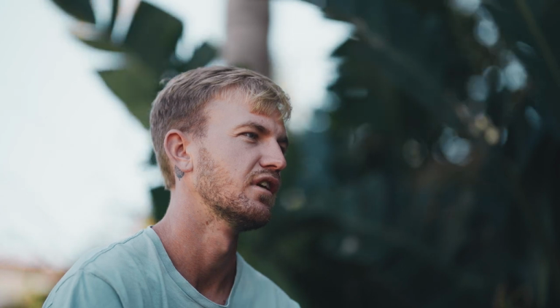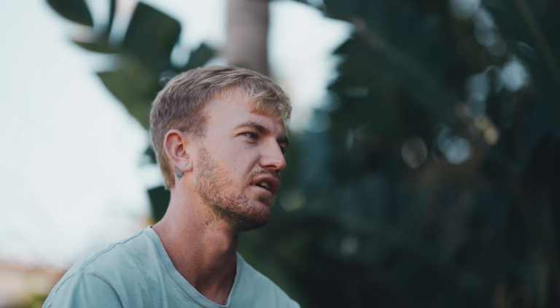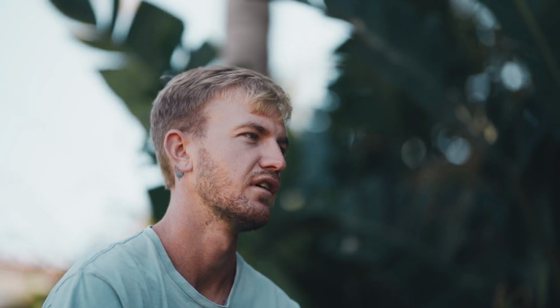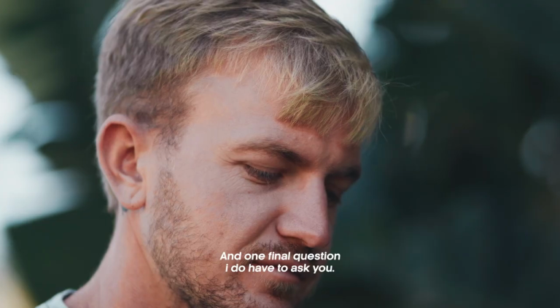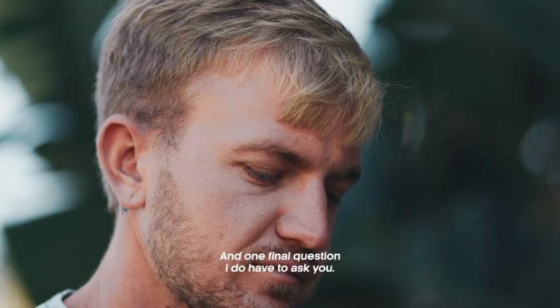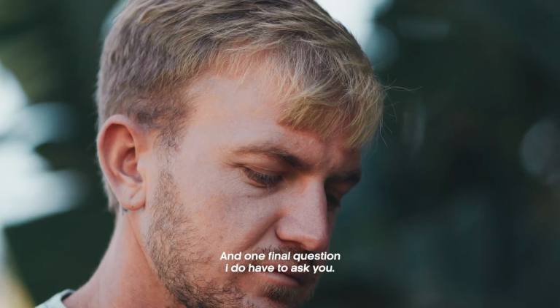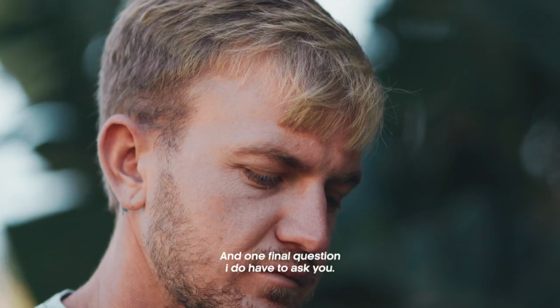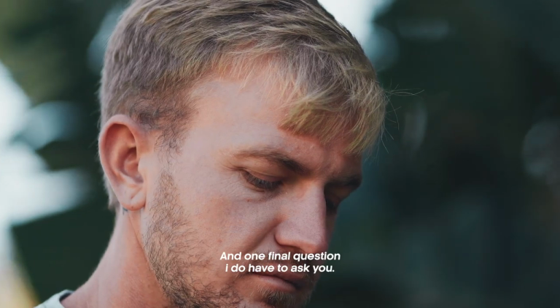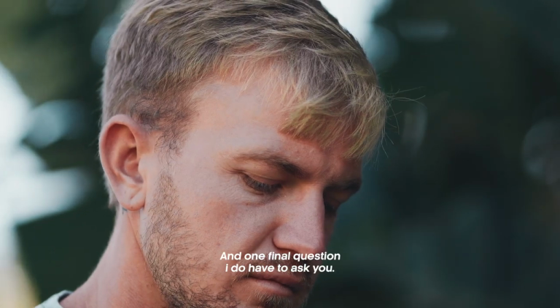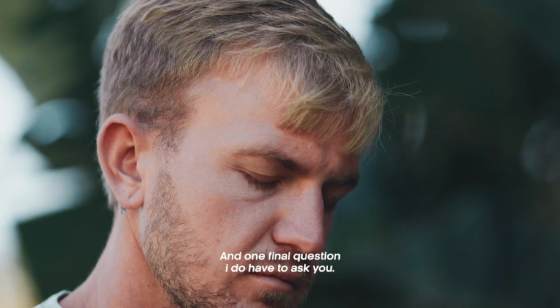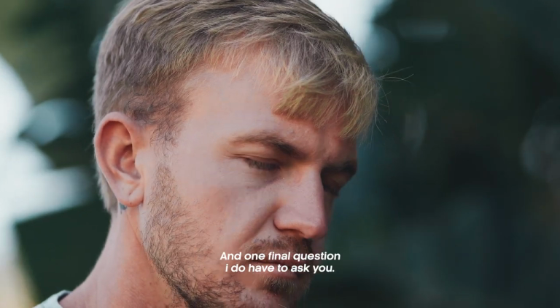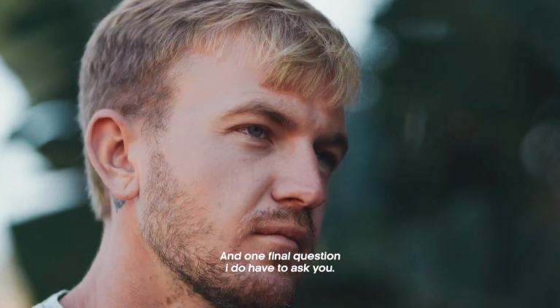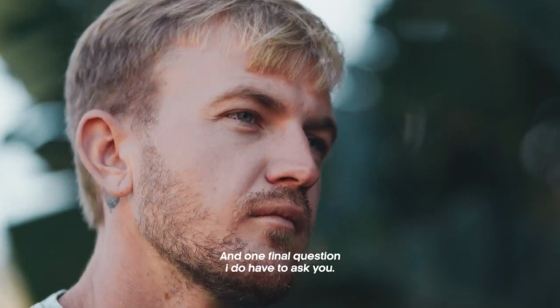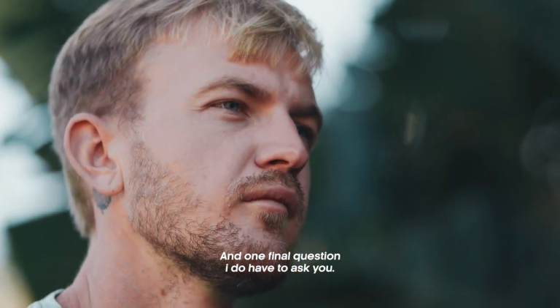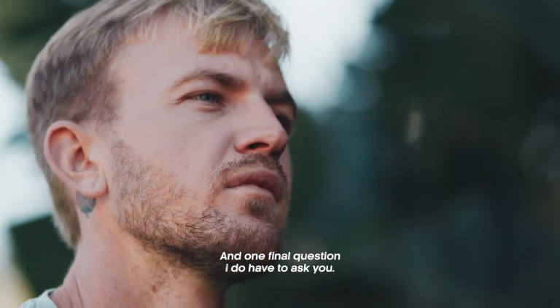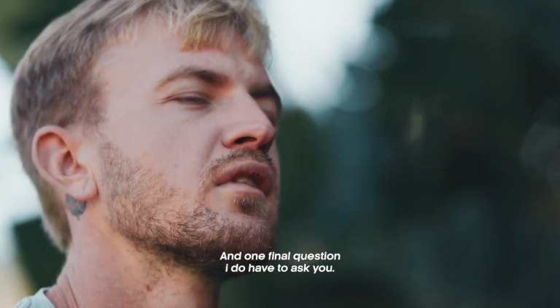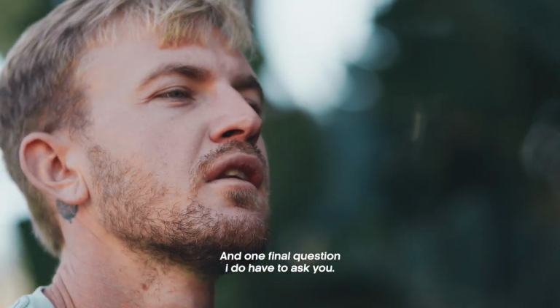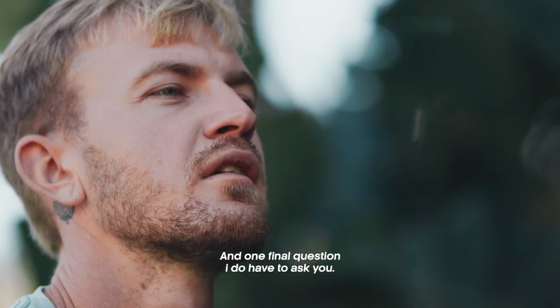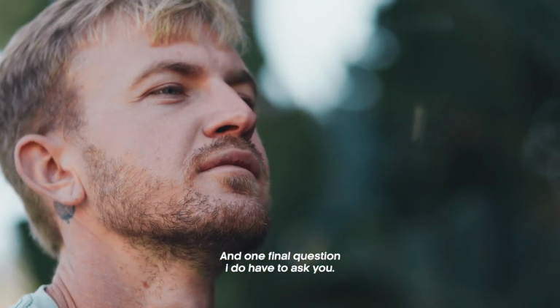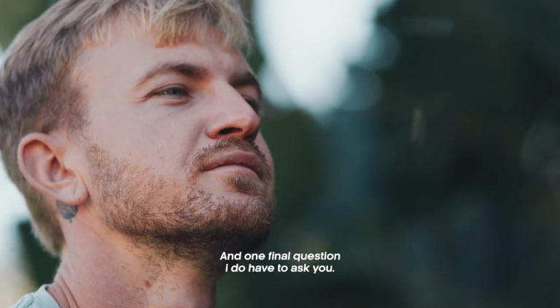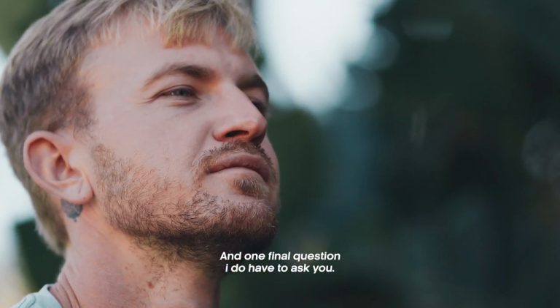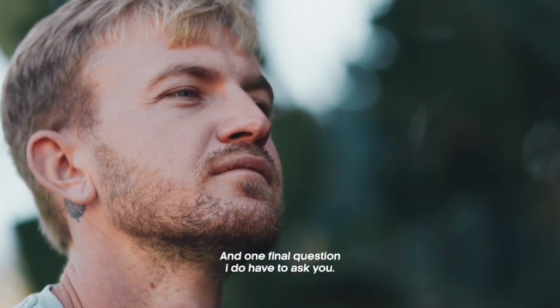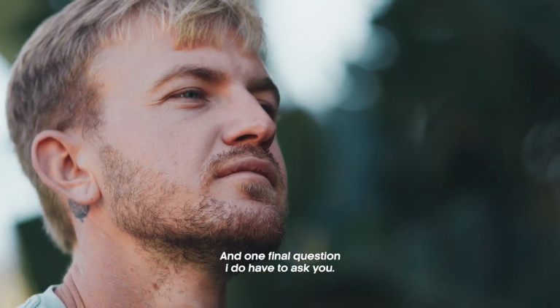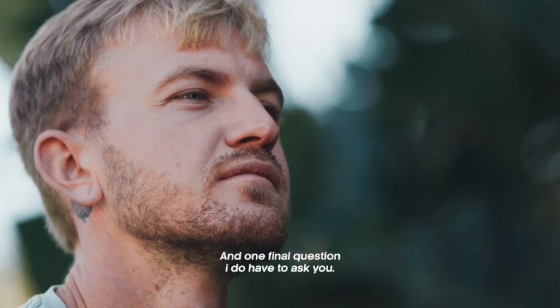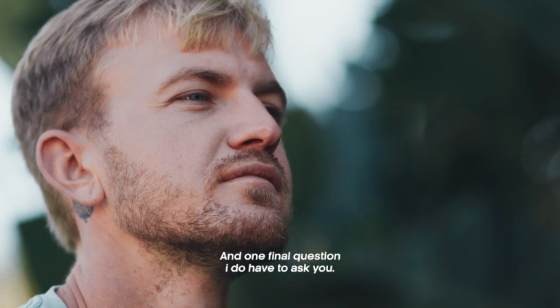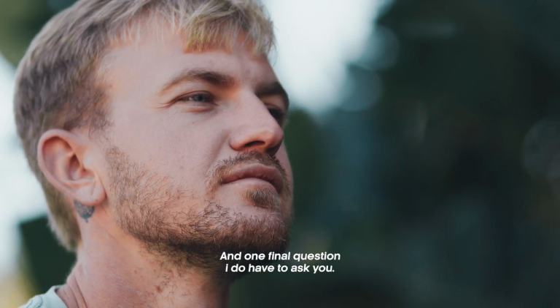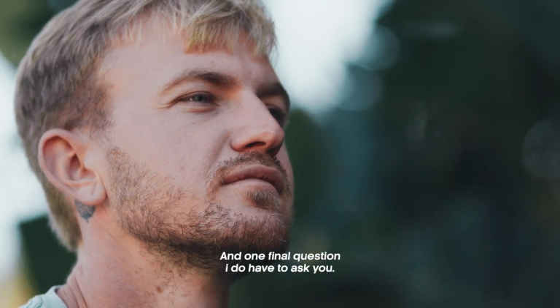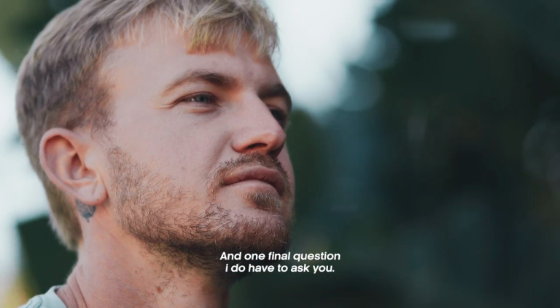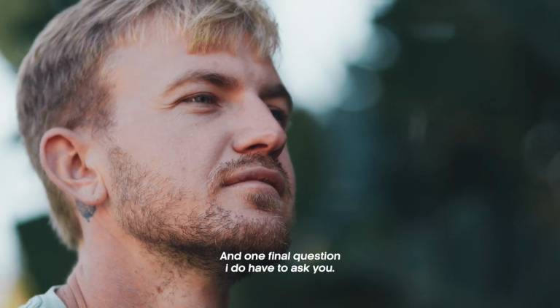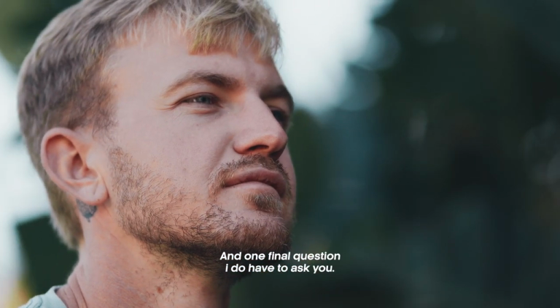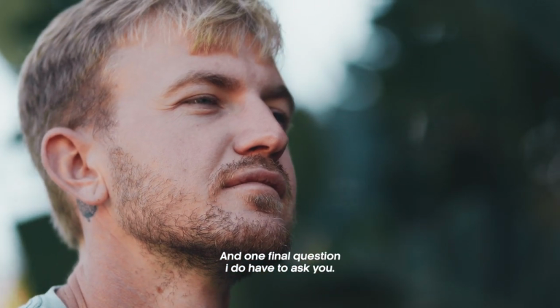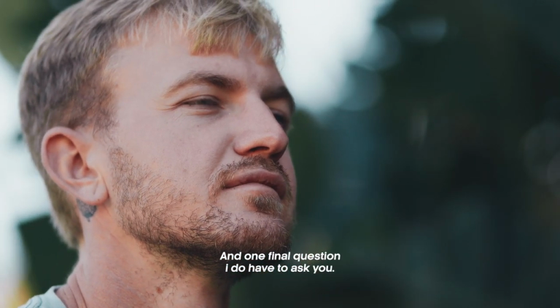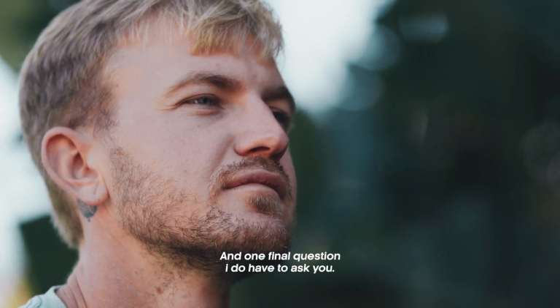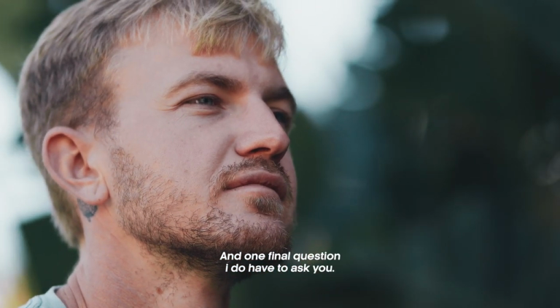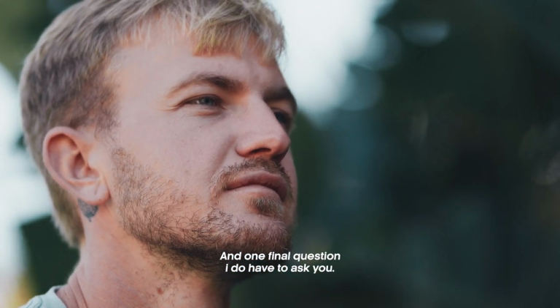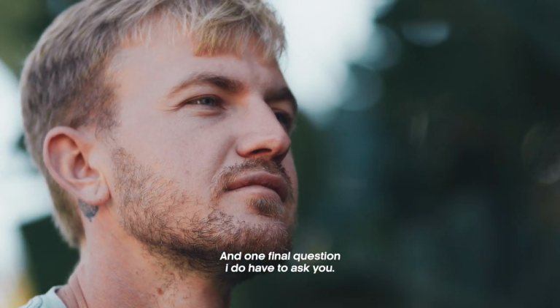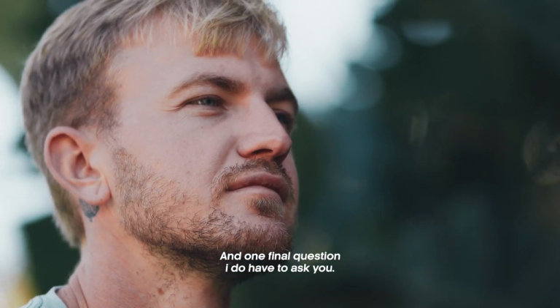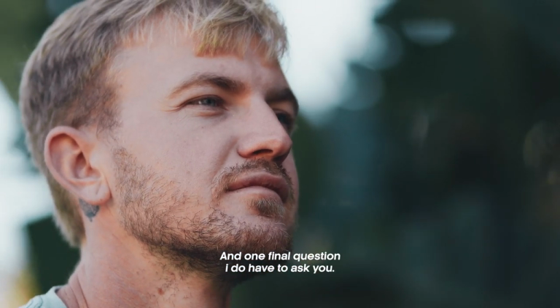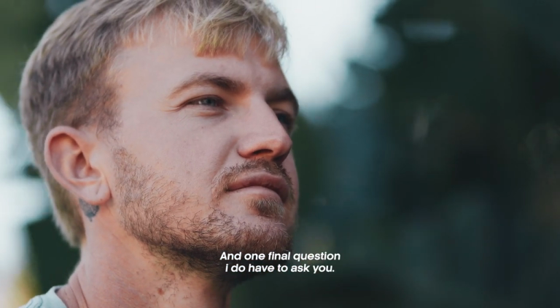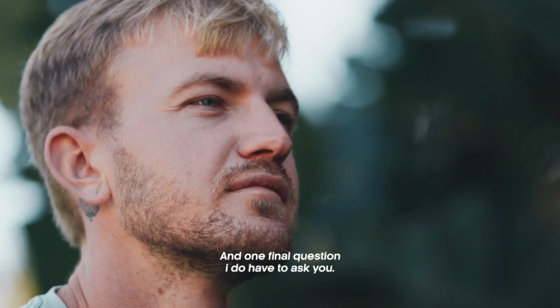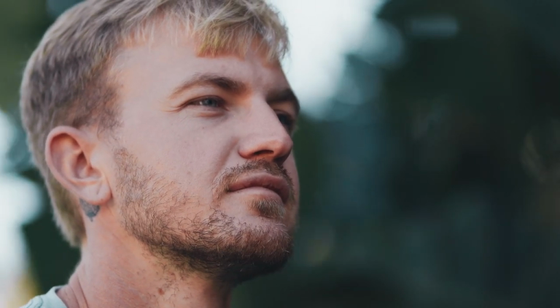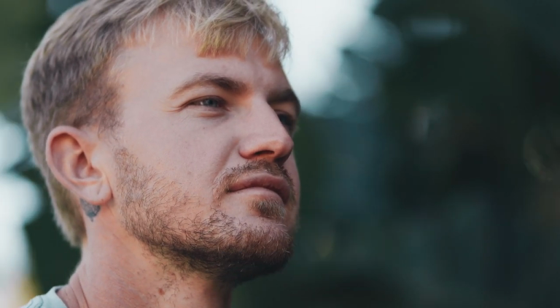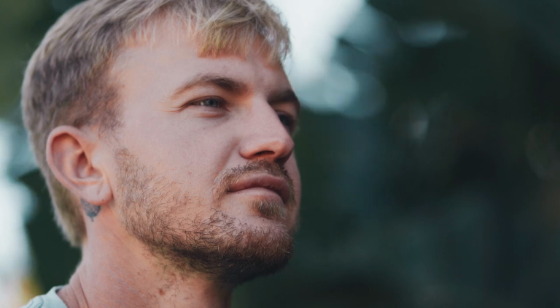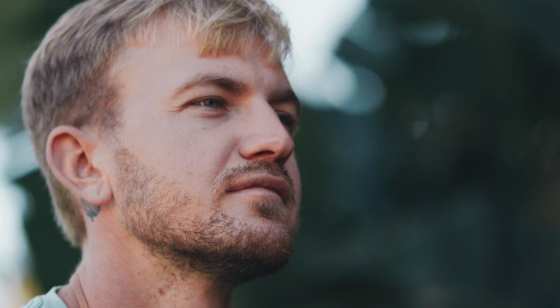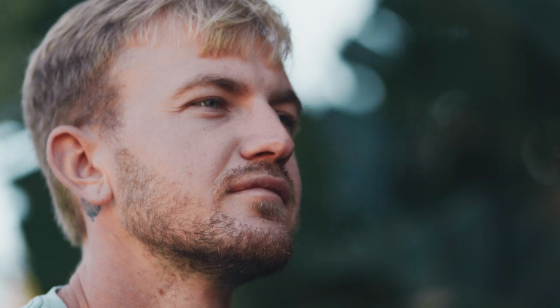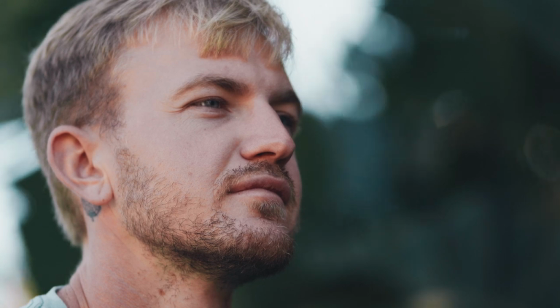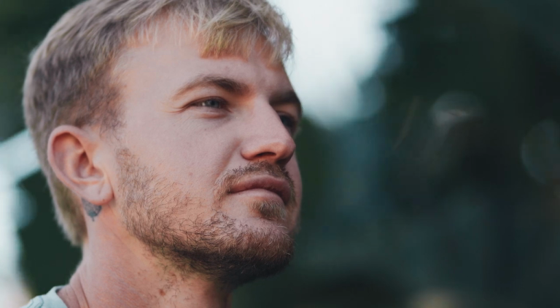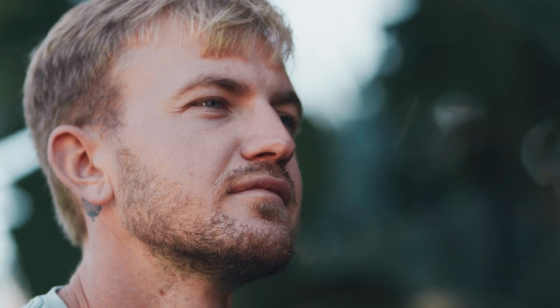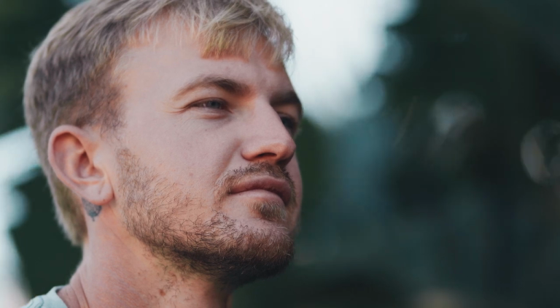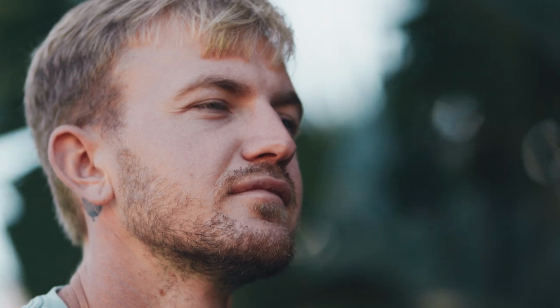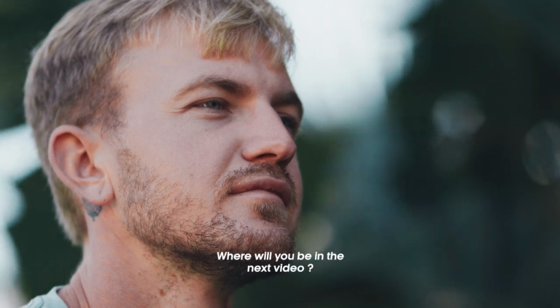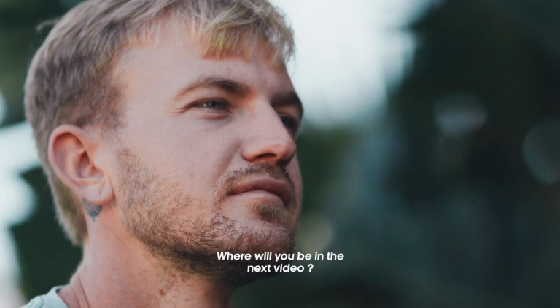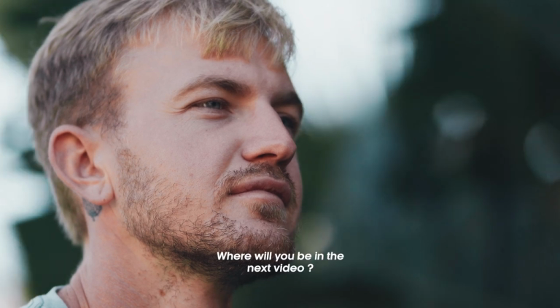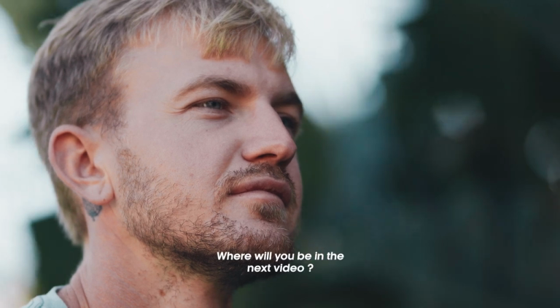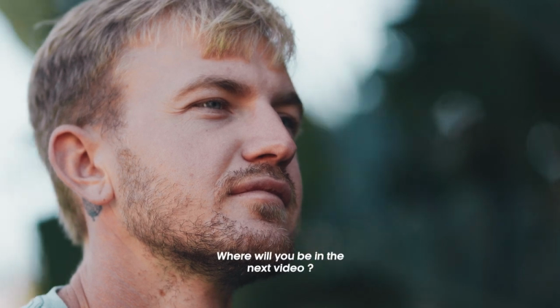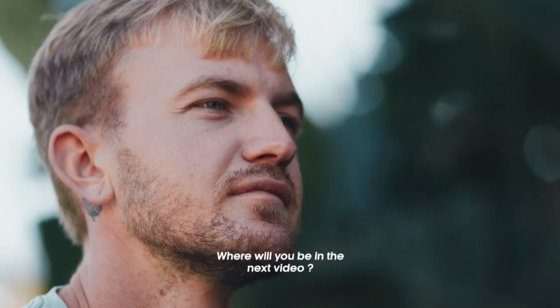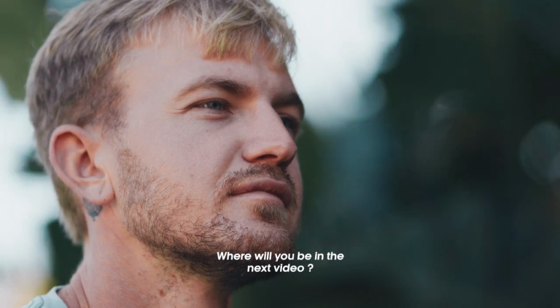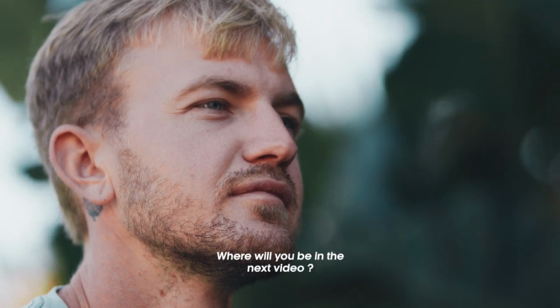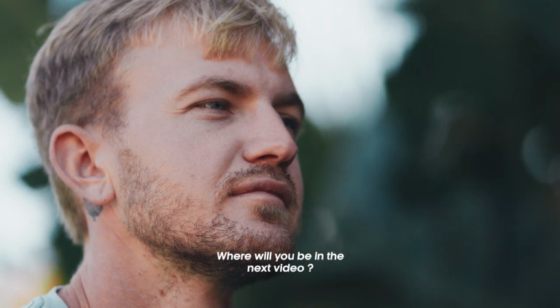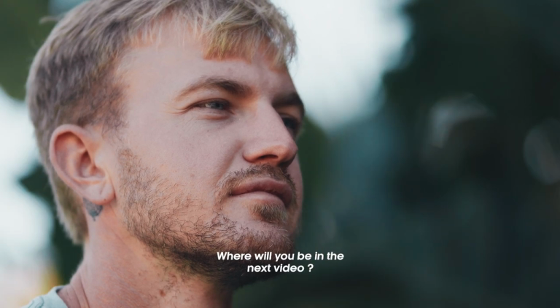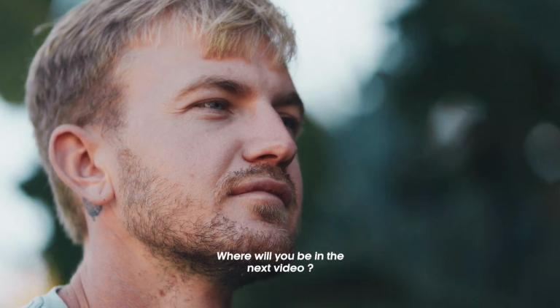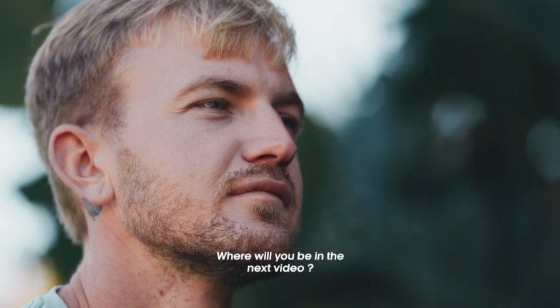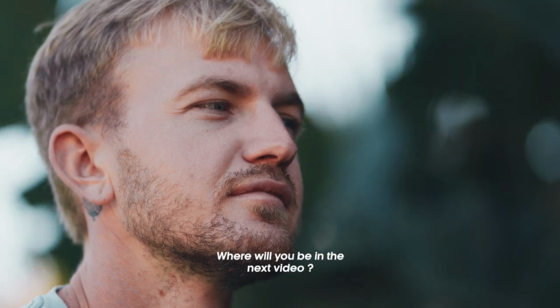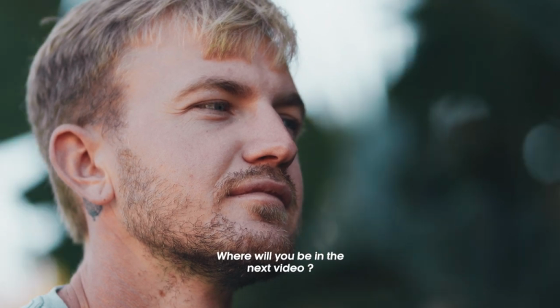And one final question I do have to ask: where will you be in the next video?